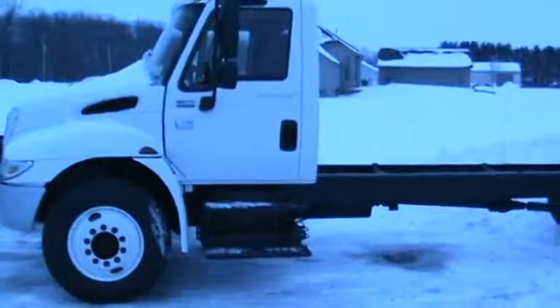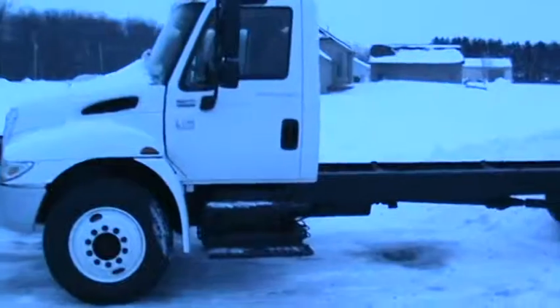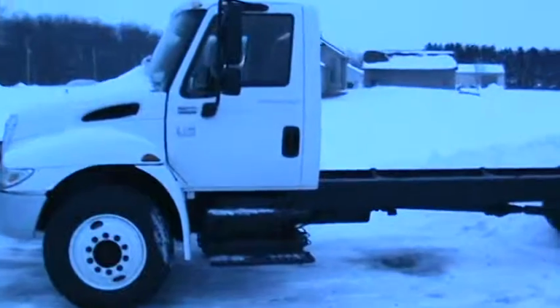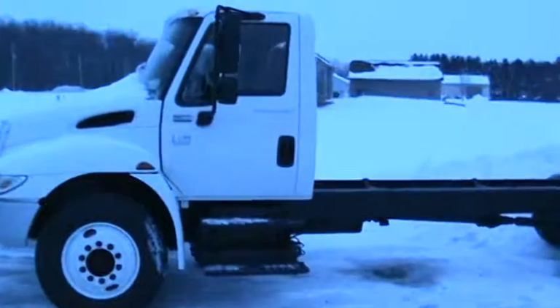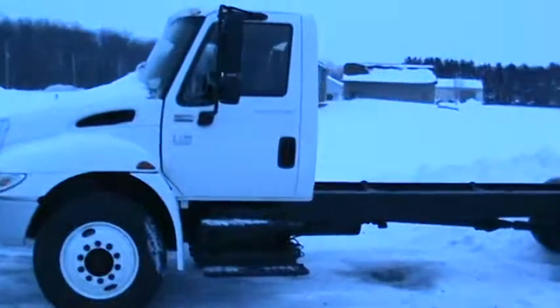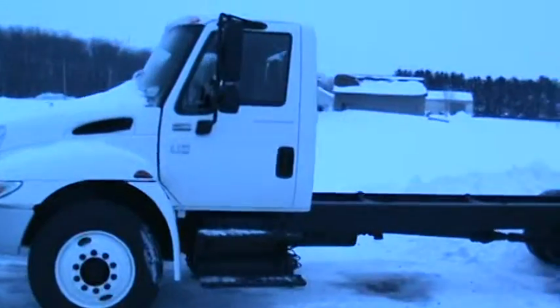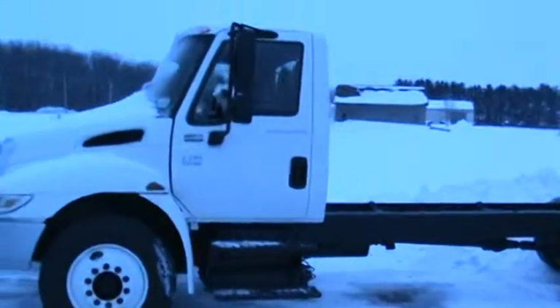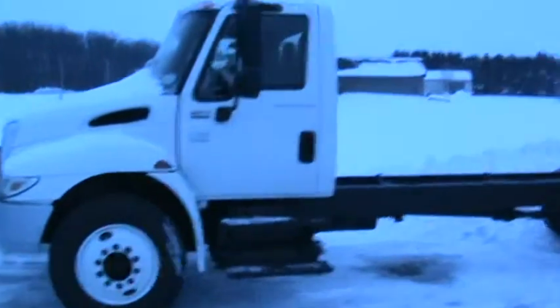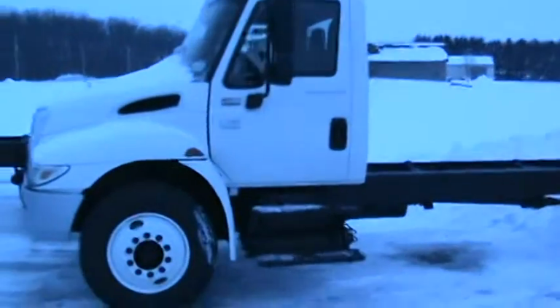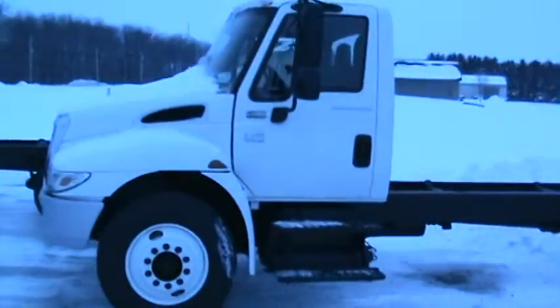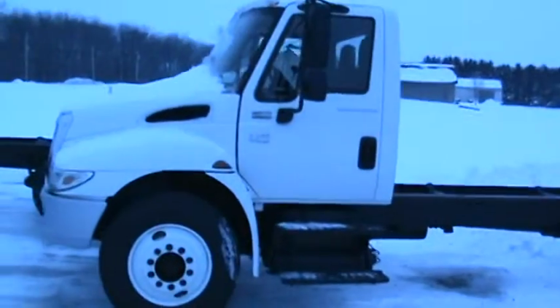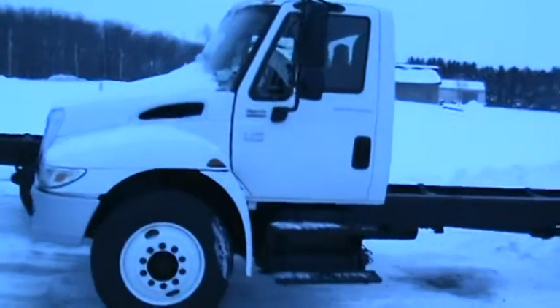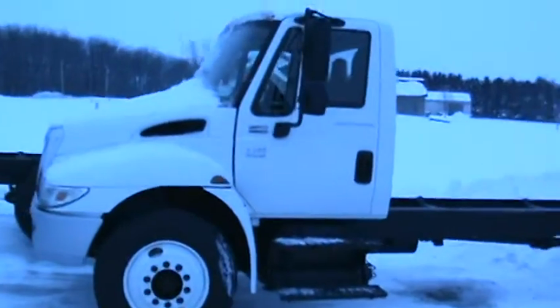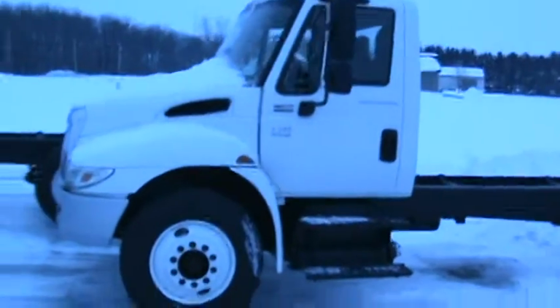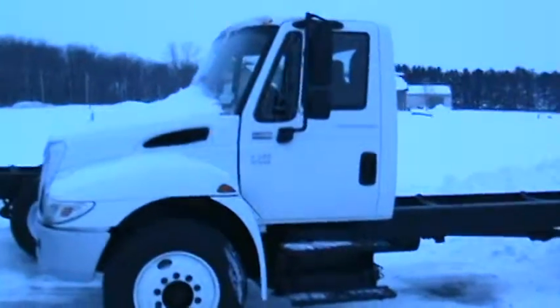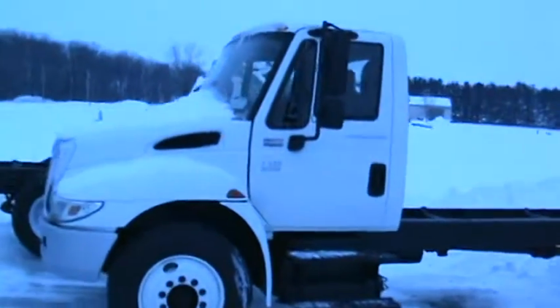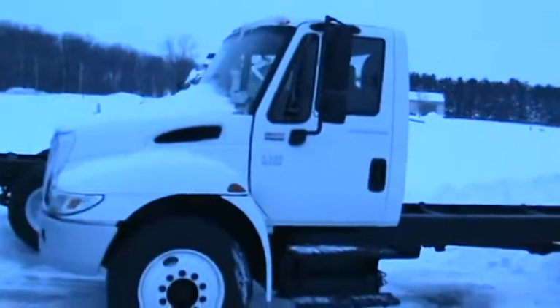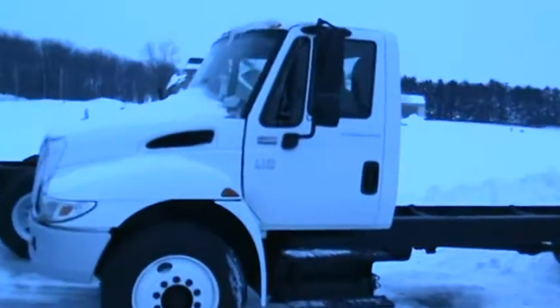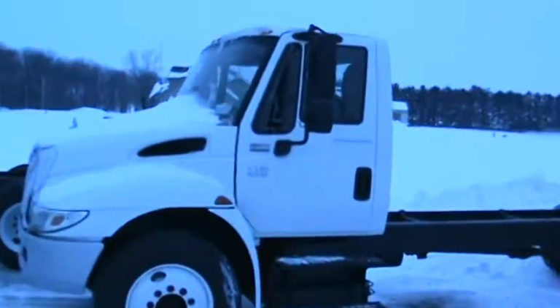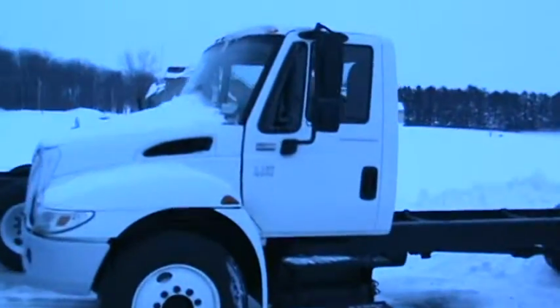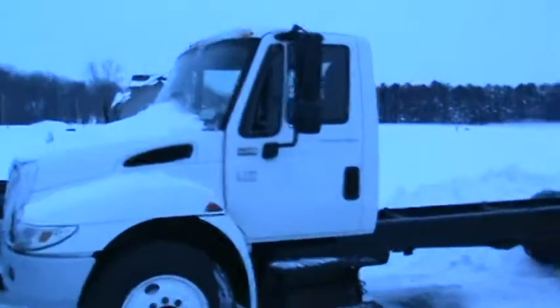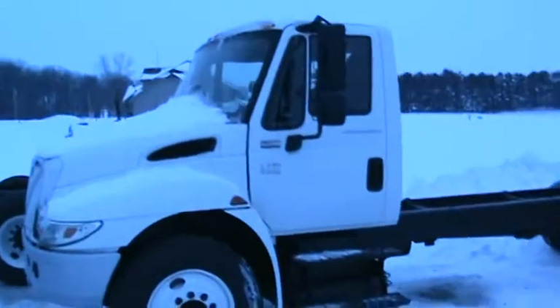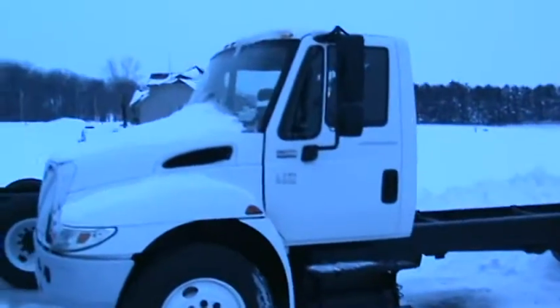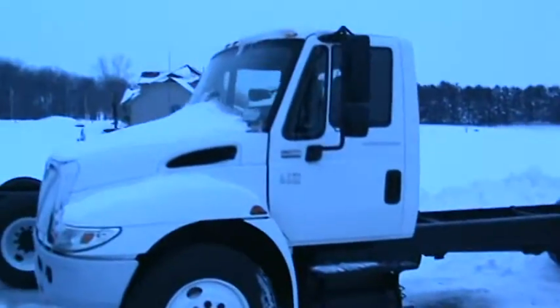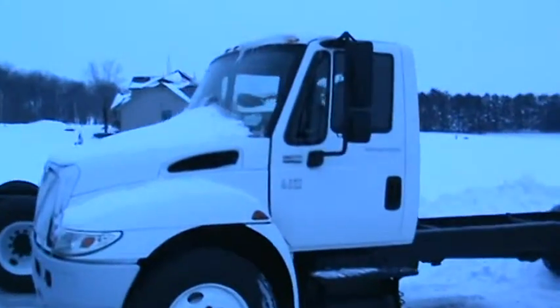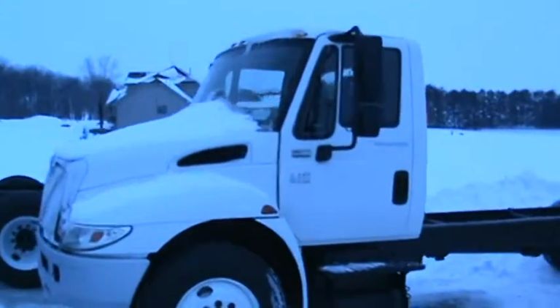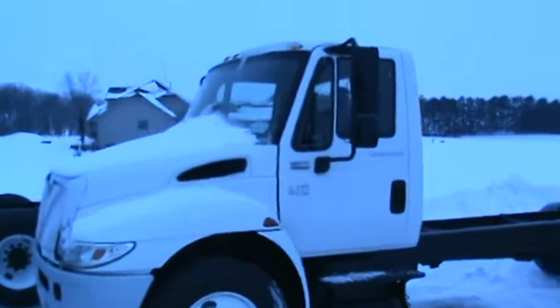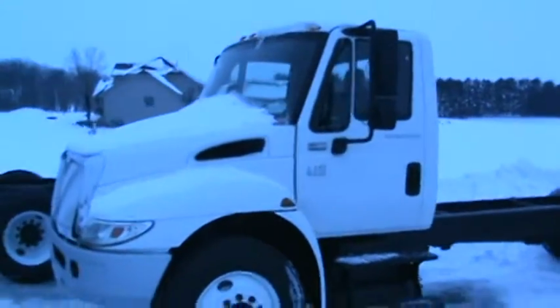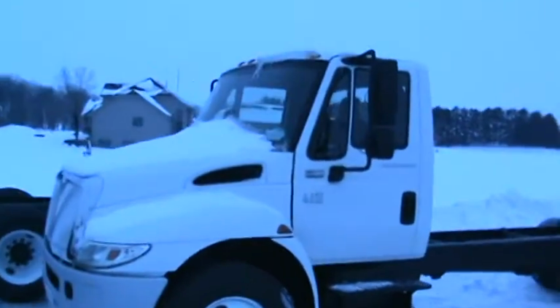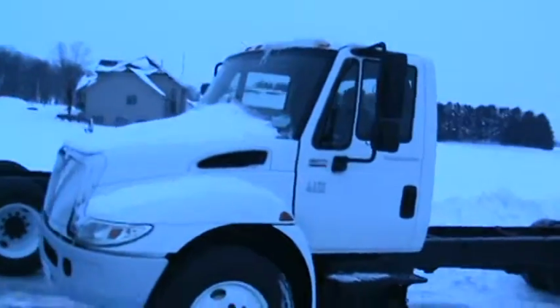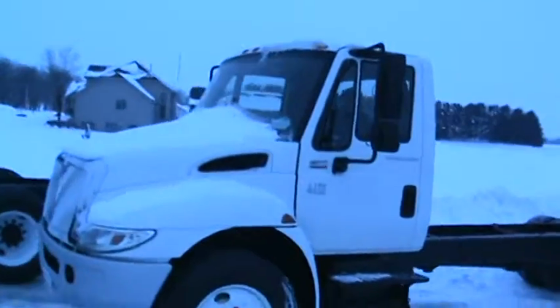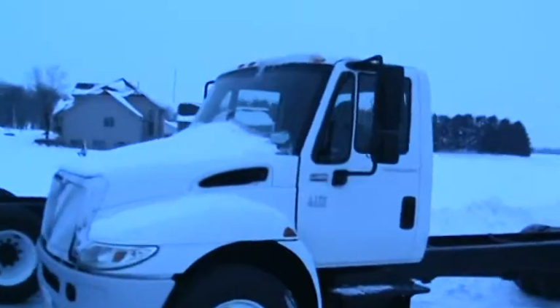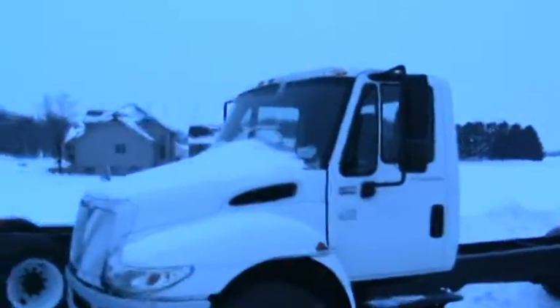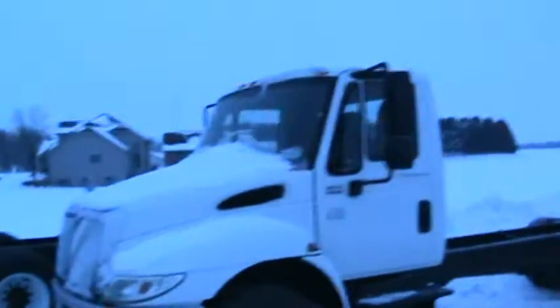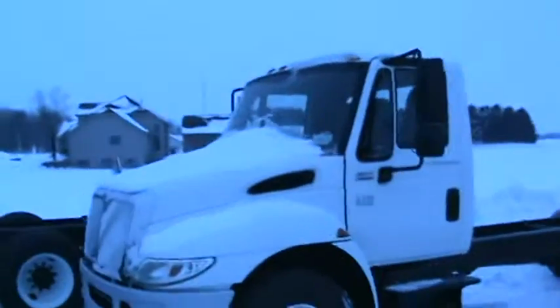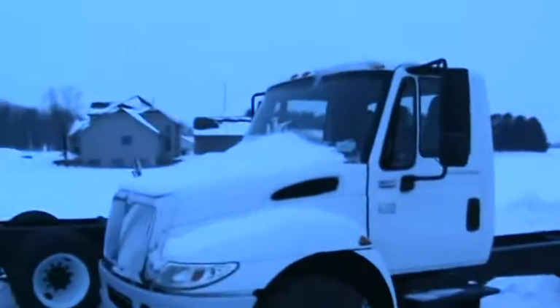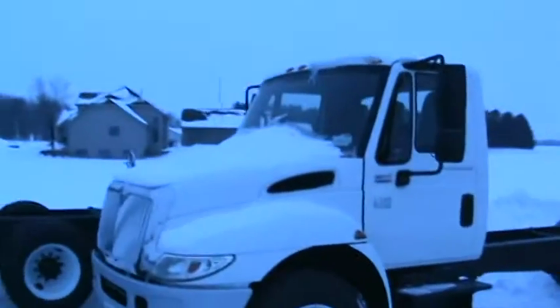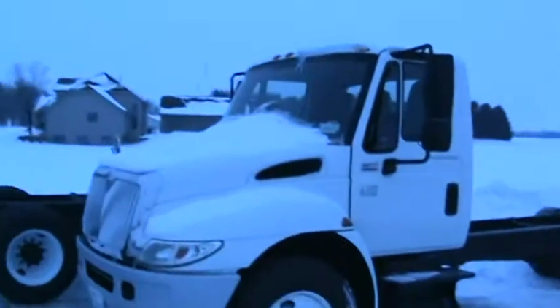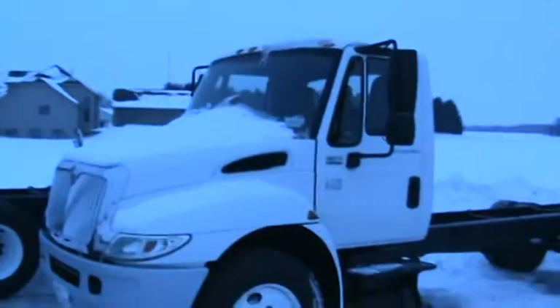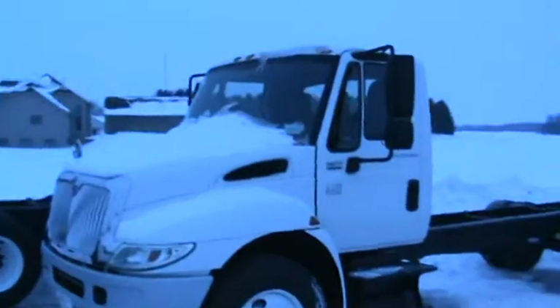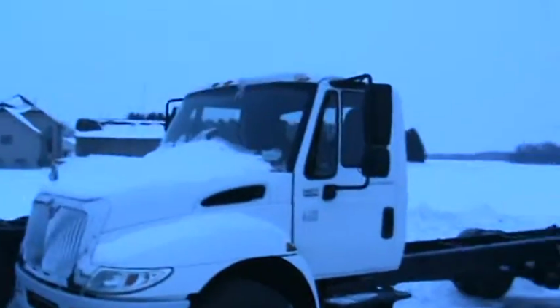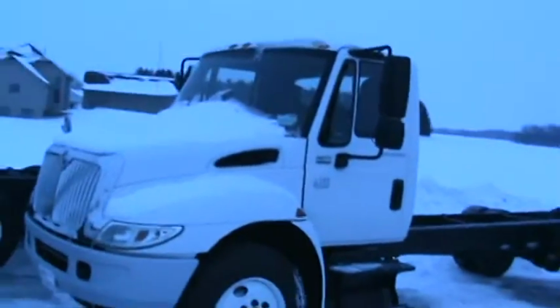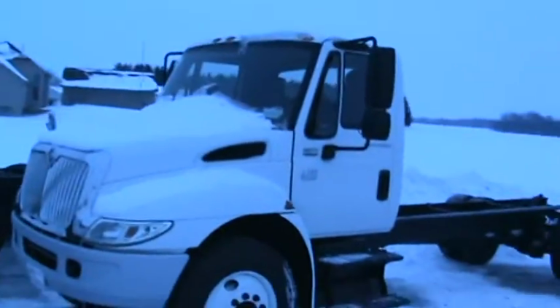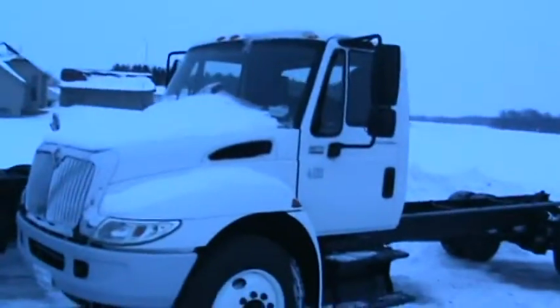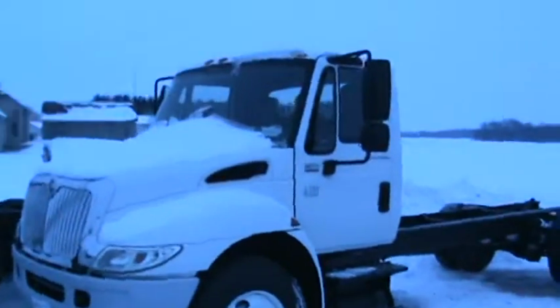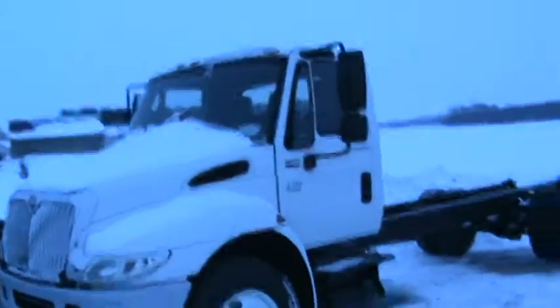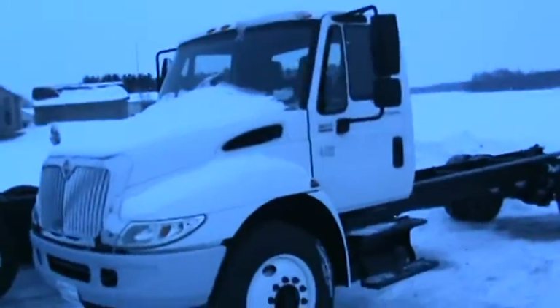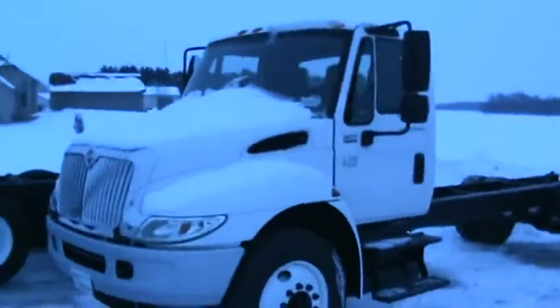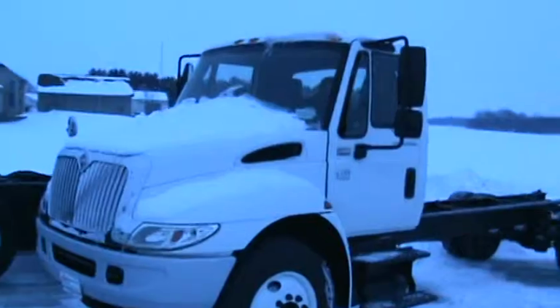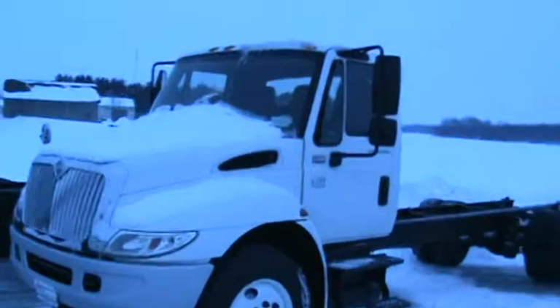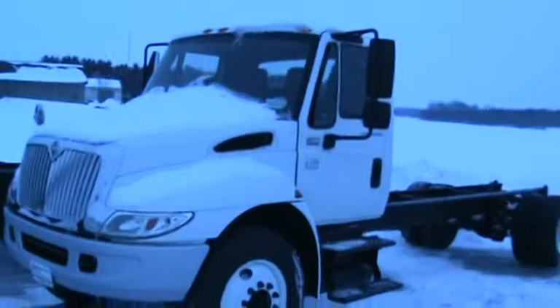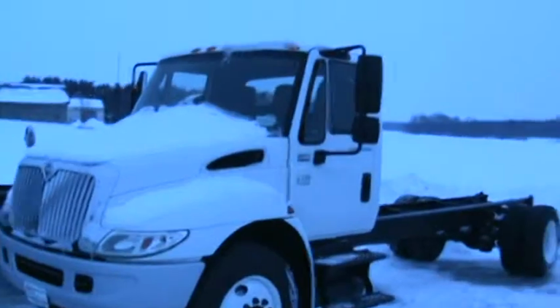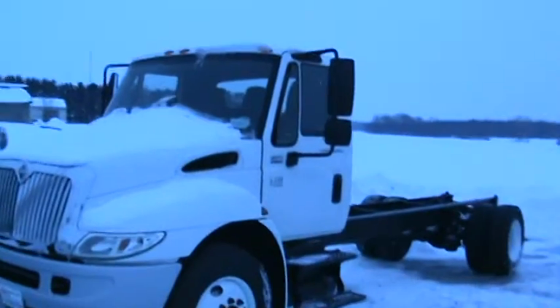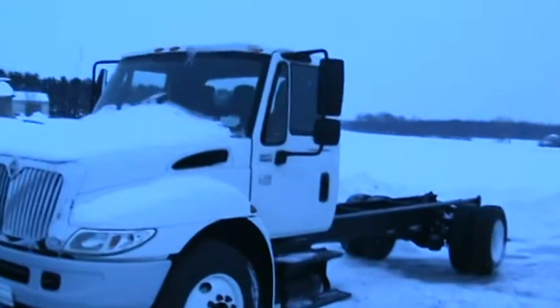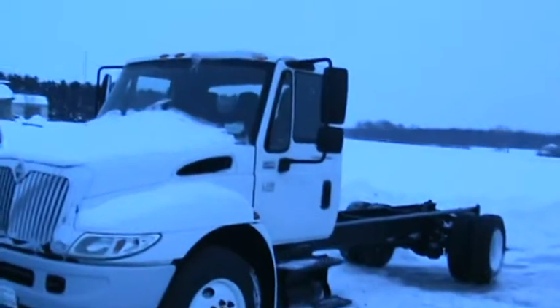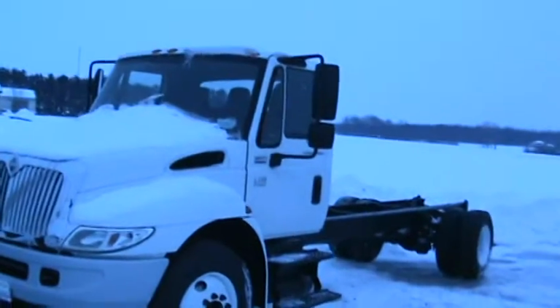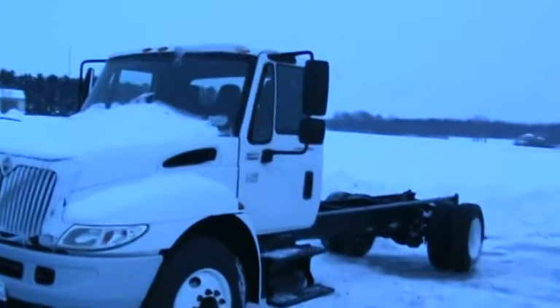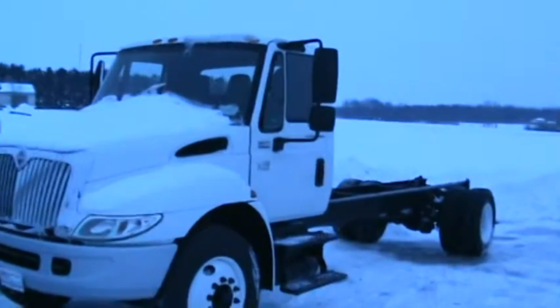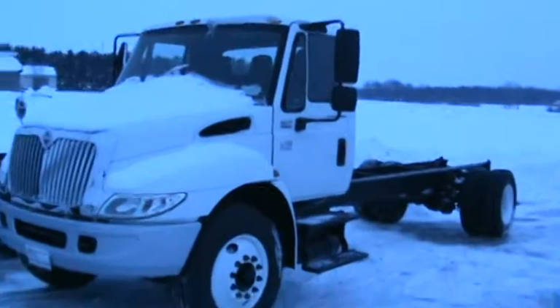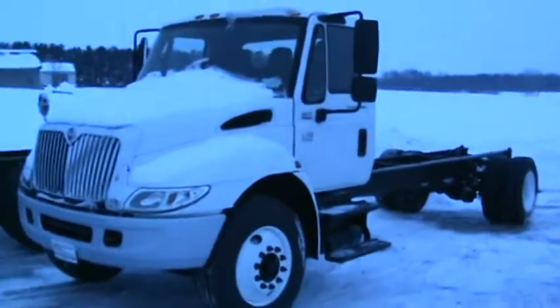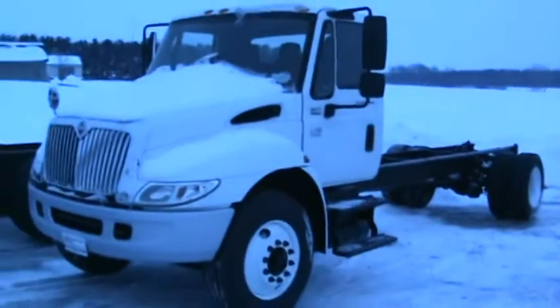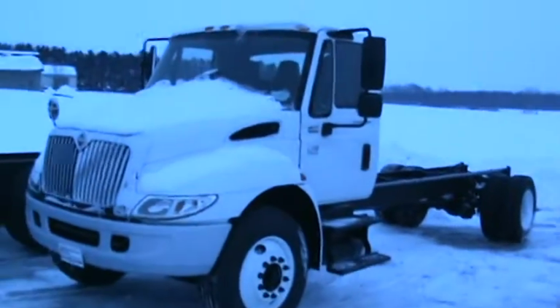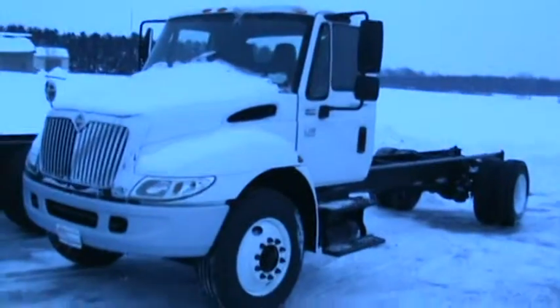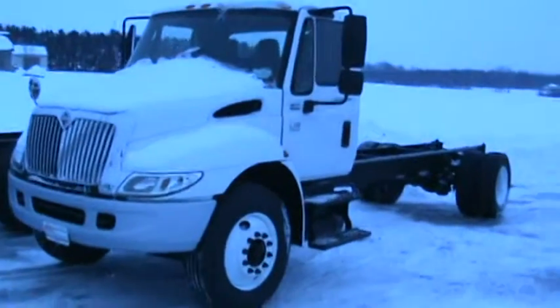Hi John, this is Brent Immel. I talked to you earlier today. You said you had a fire department interested in a super nice chassis.